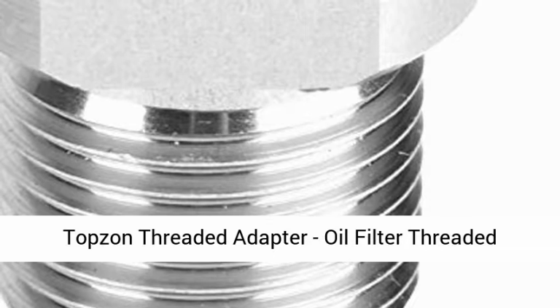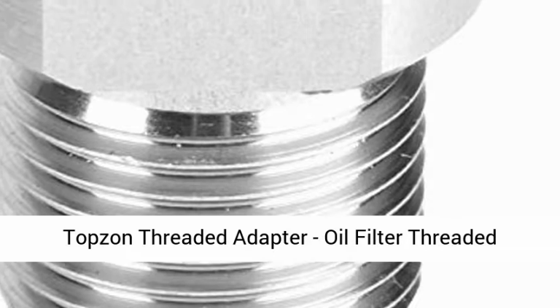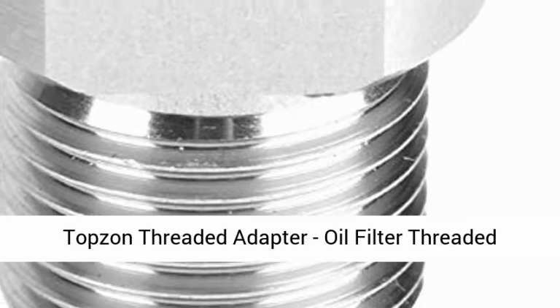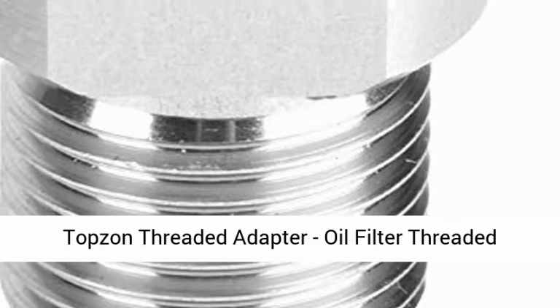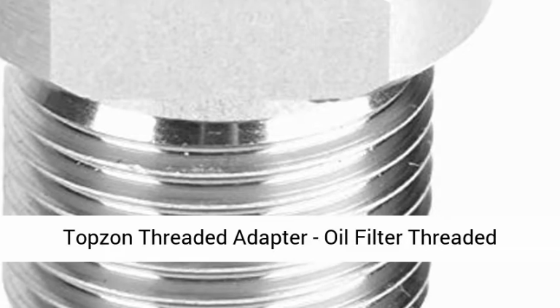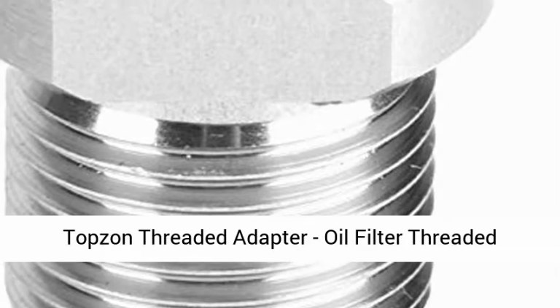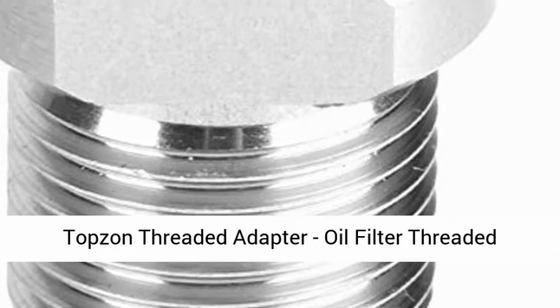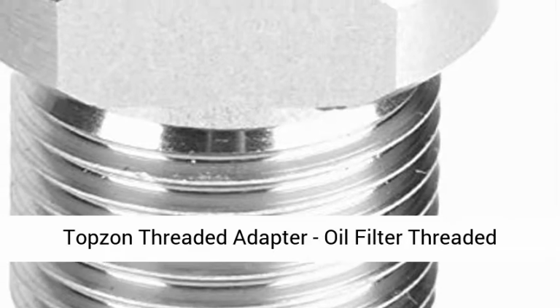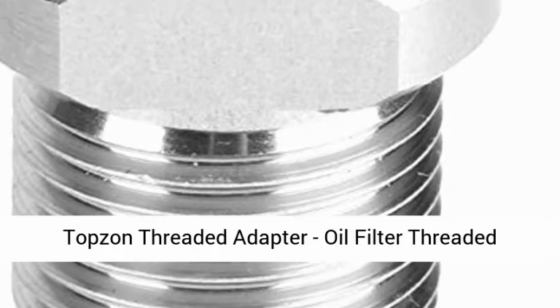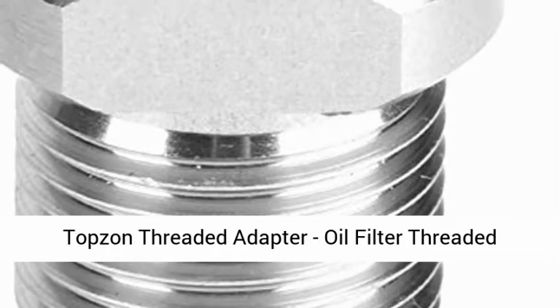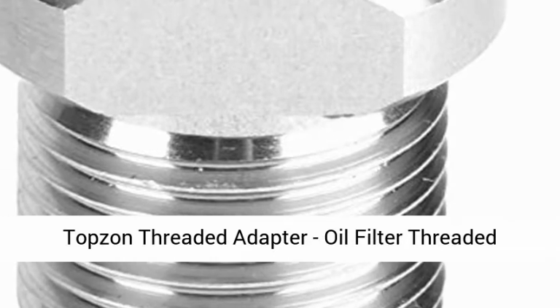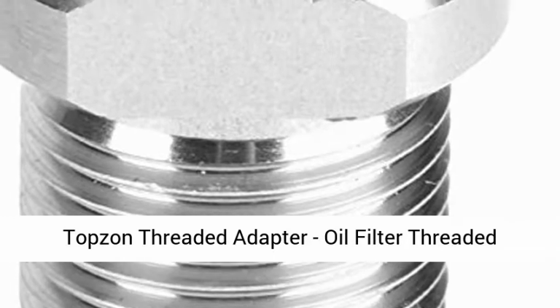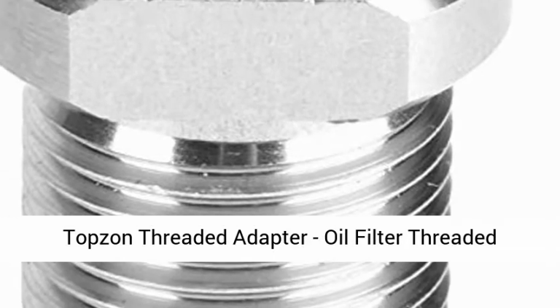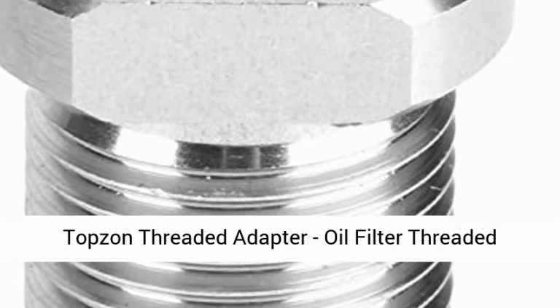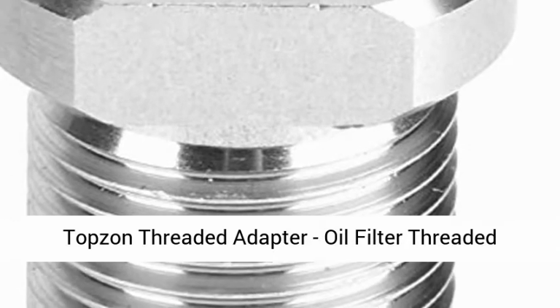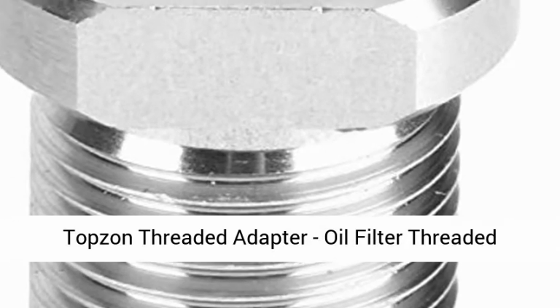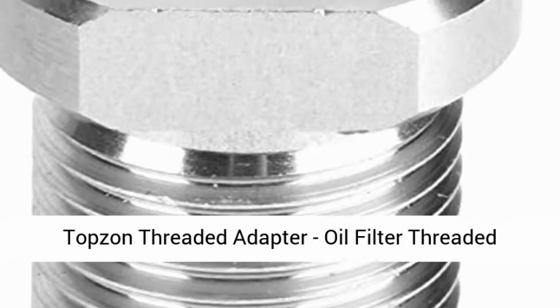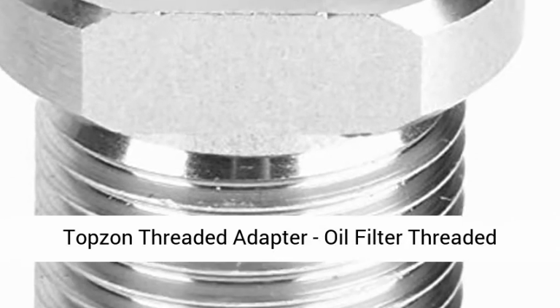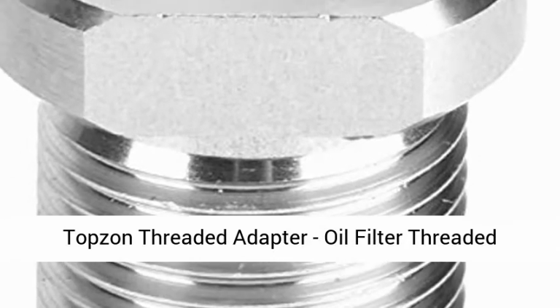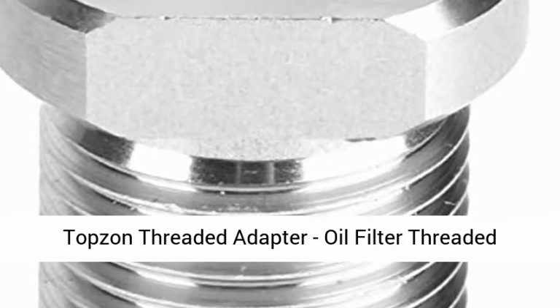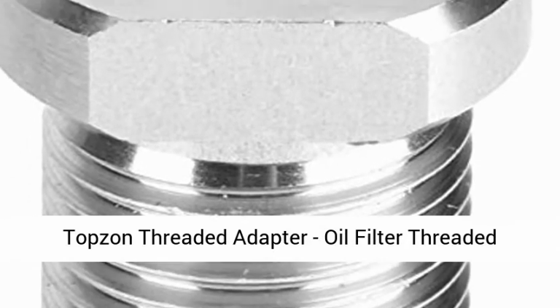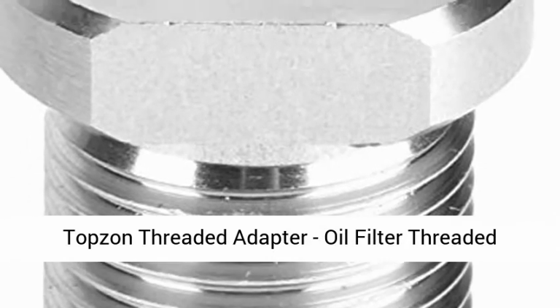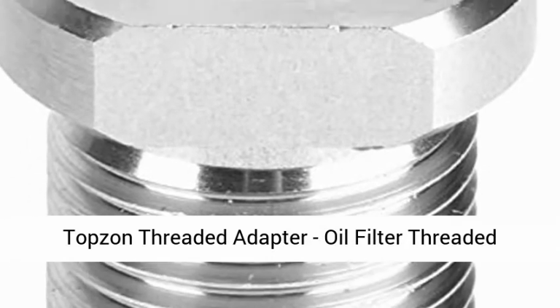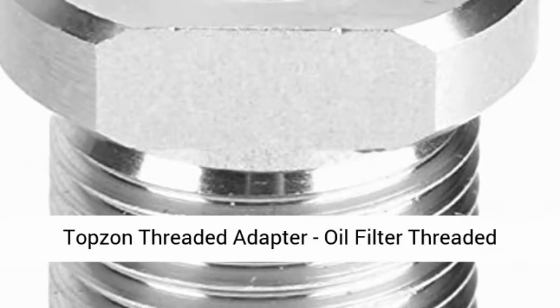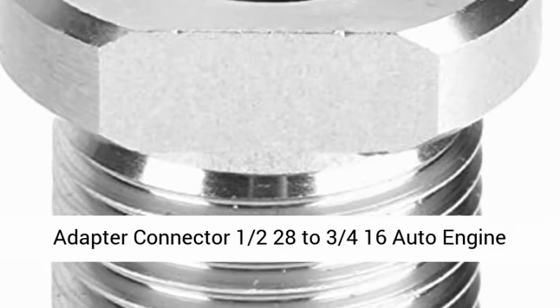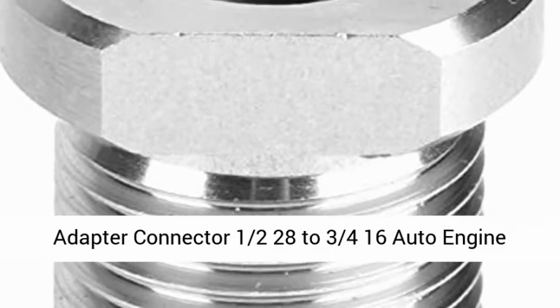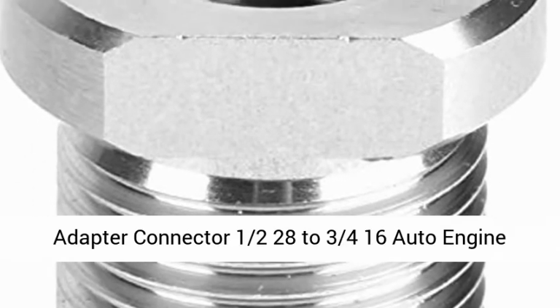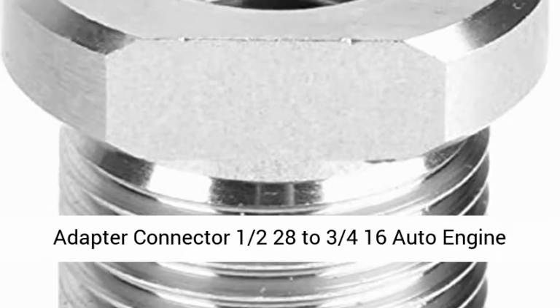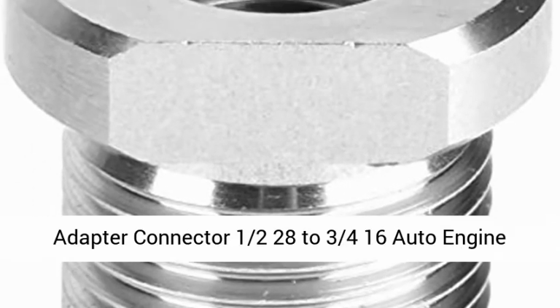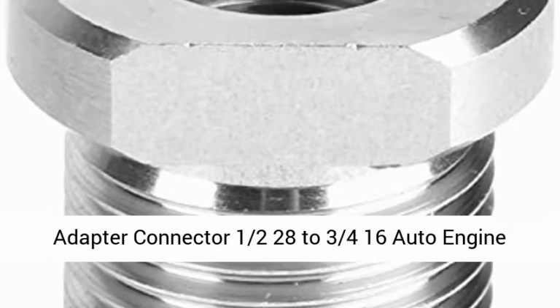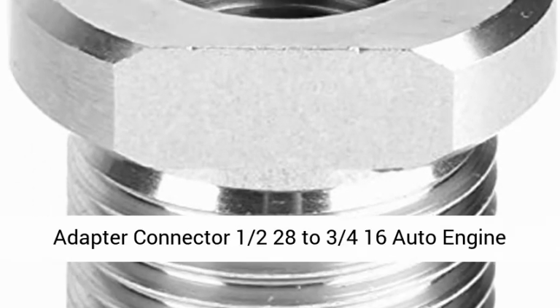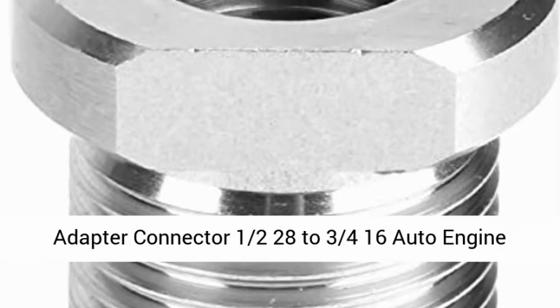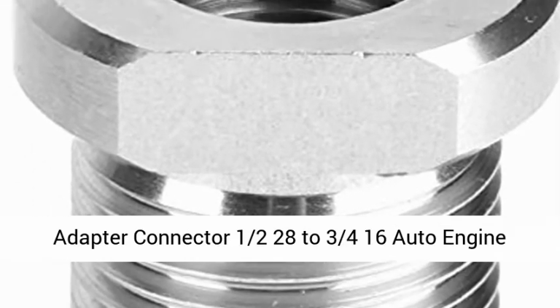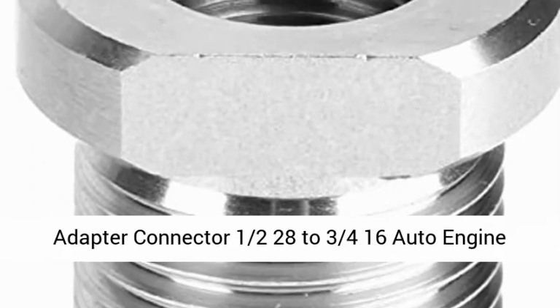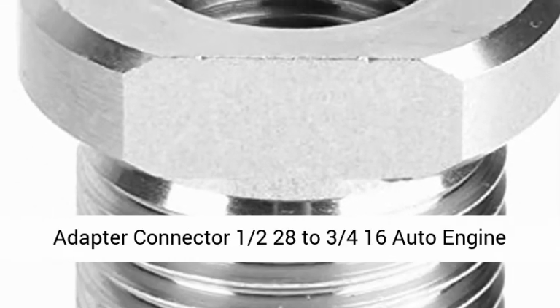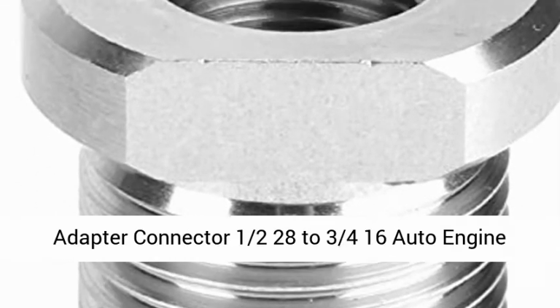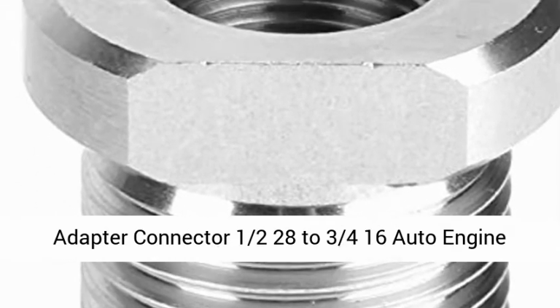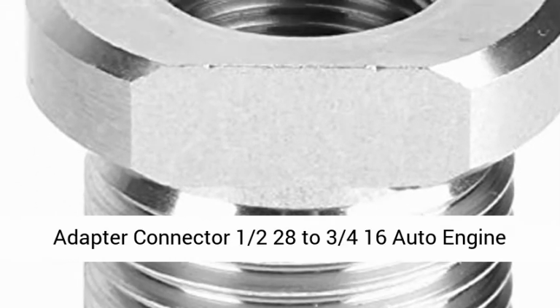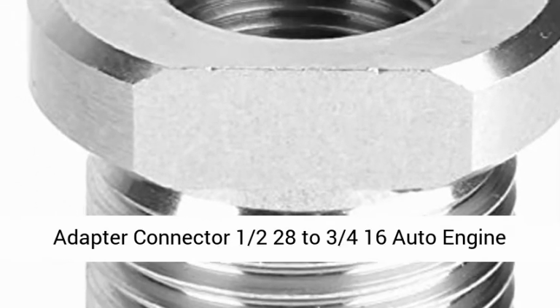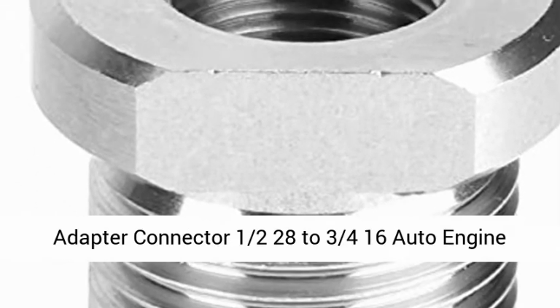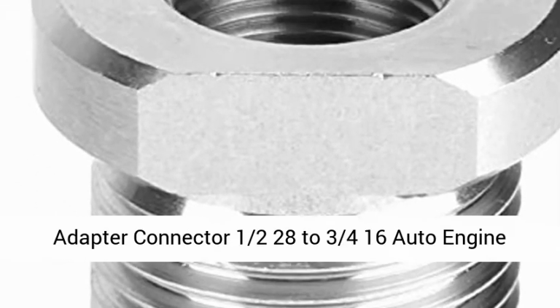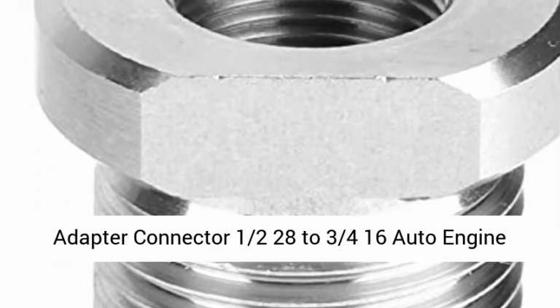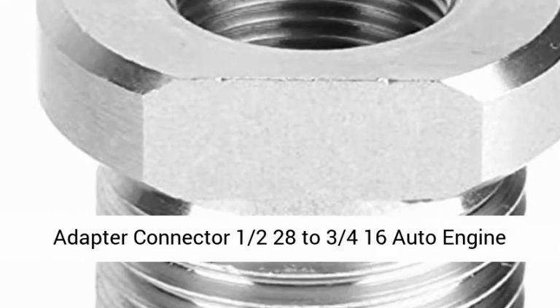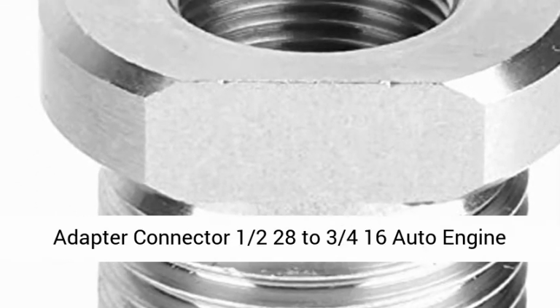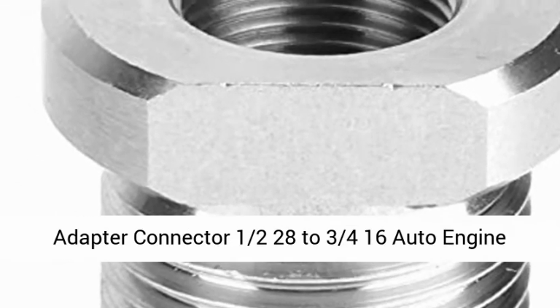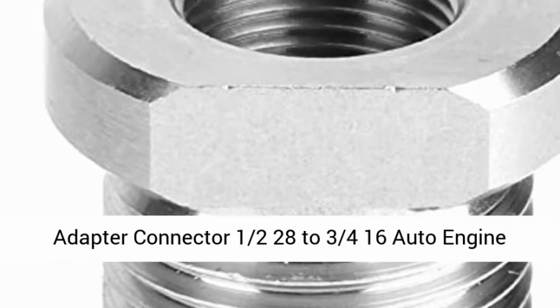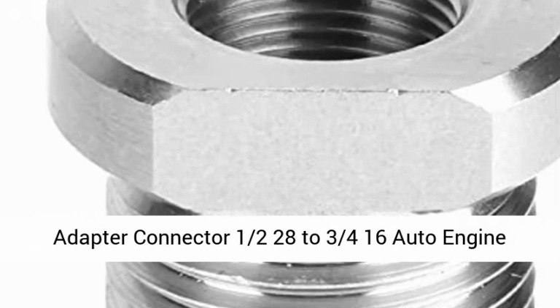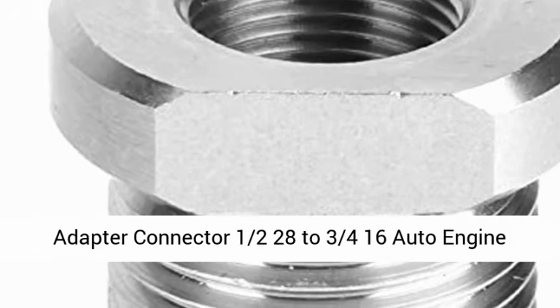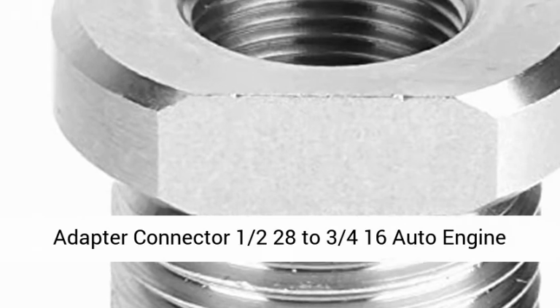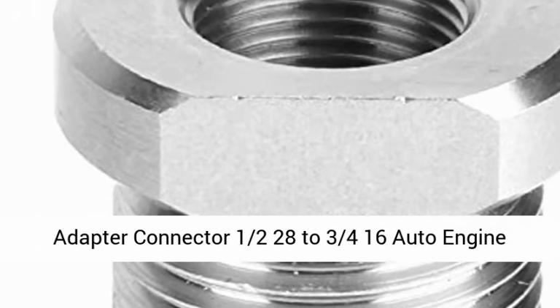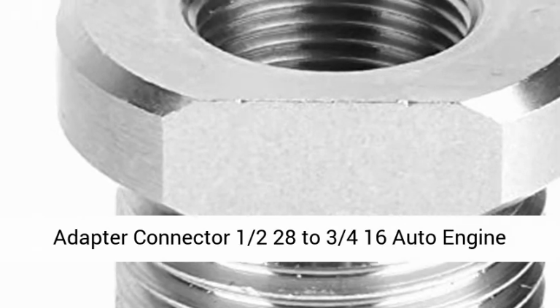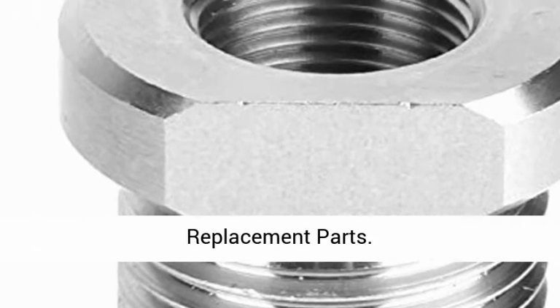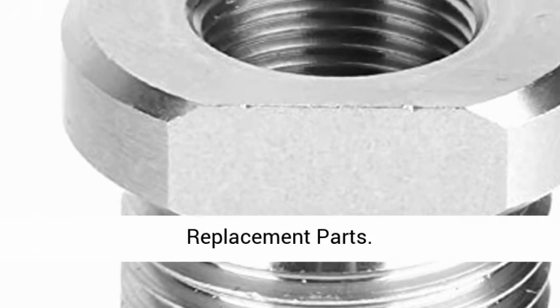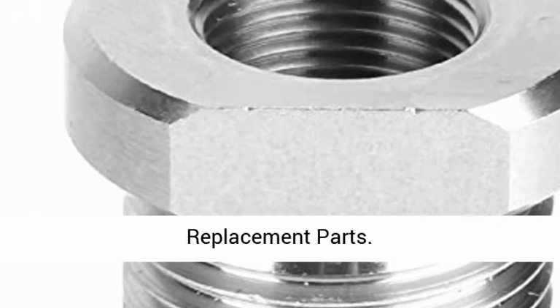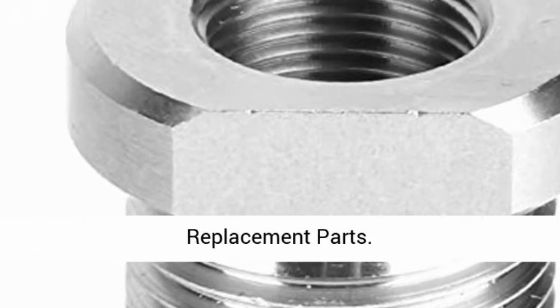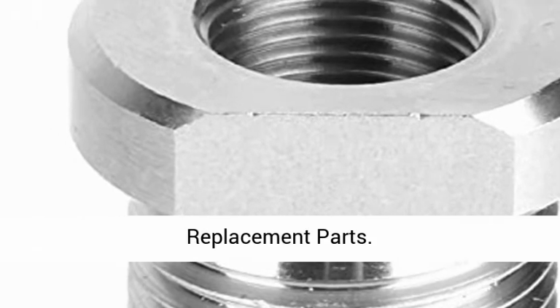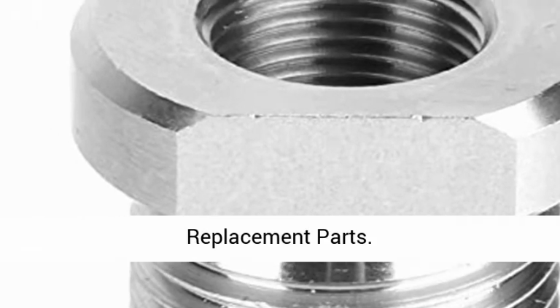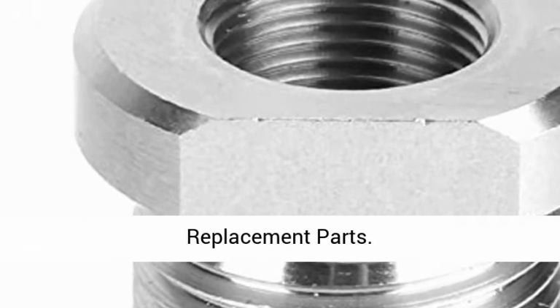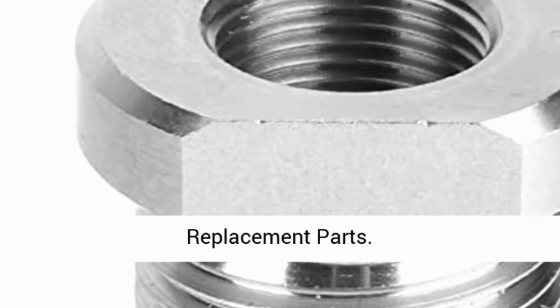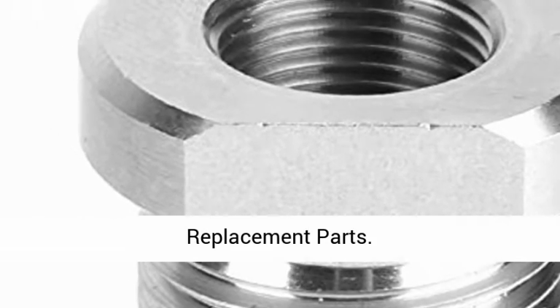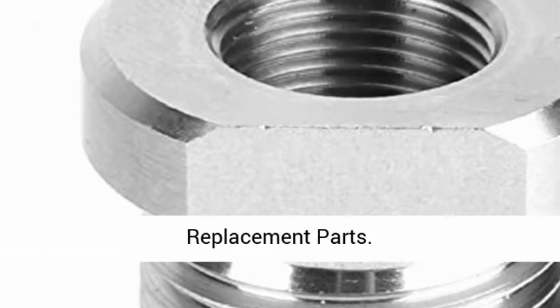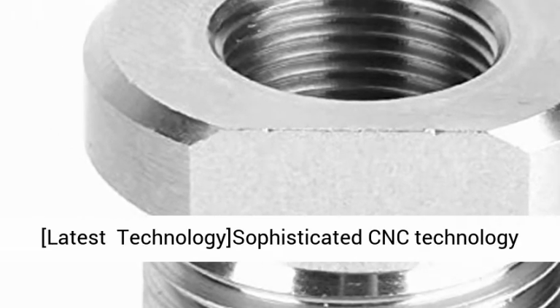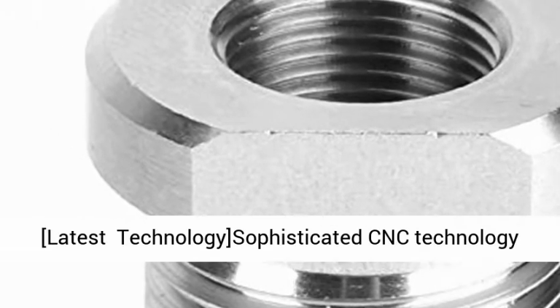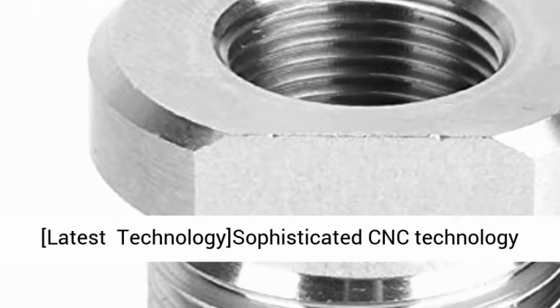Top-down threaded adapter, oil filter threaded adapter connector, 1/2-28 to 3/4-16, auto engine replacement parts.